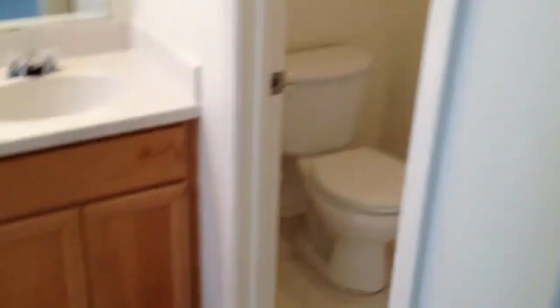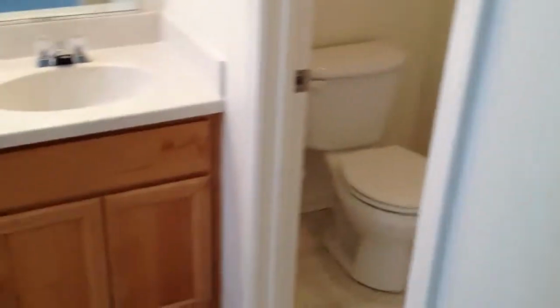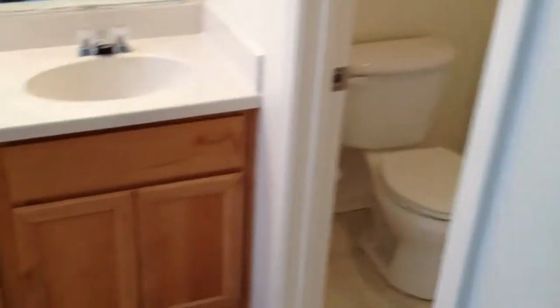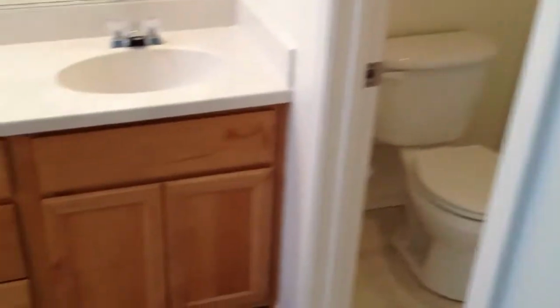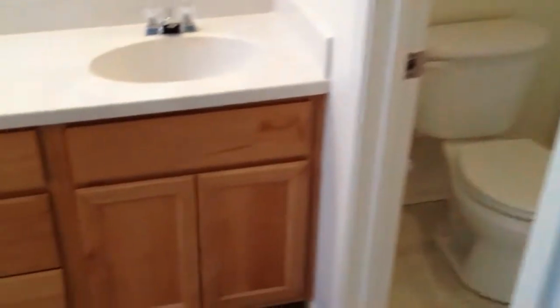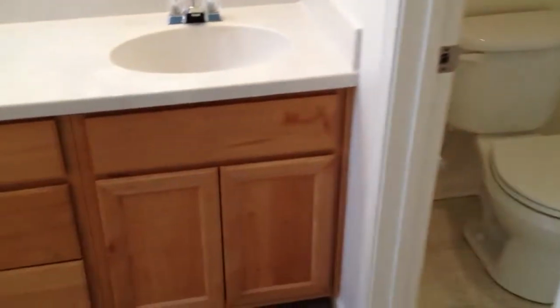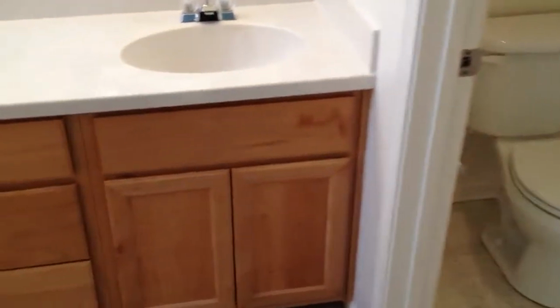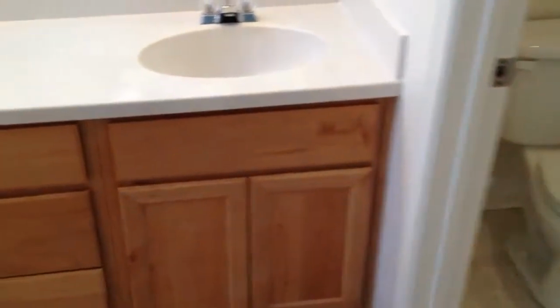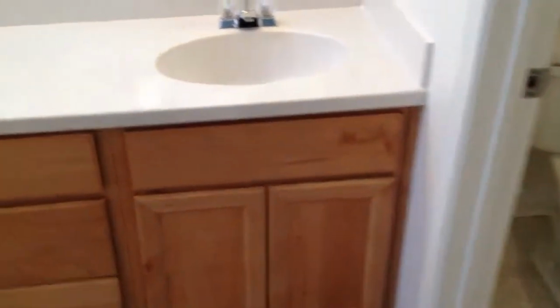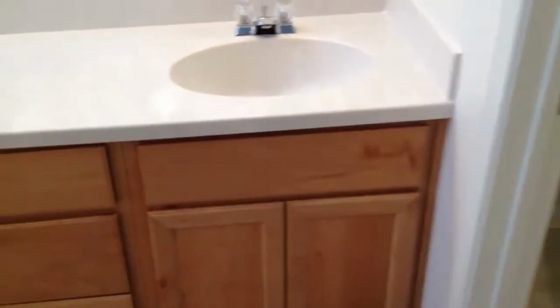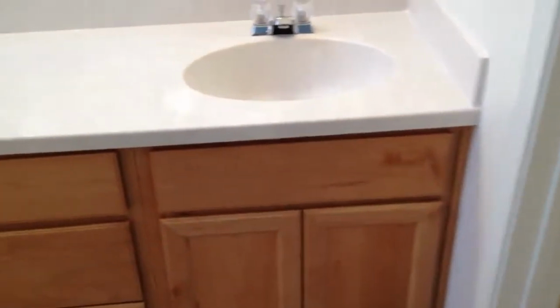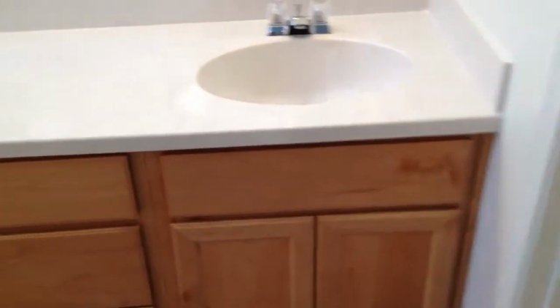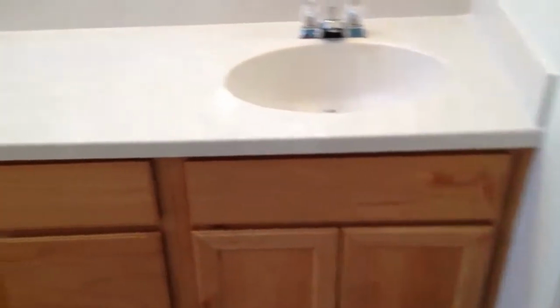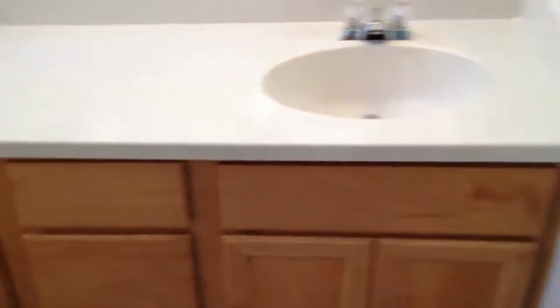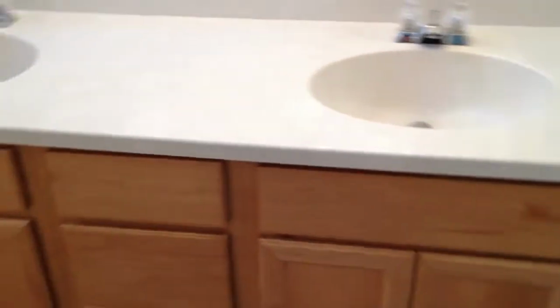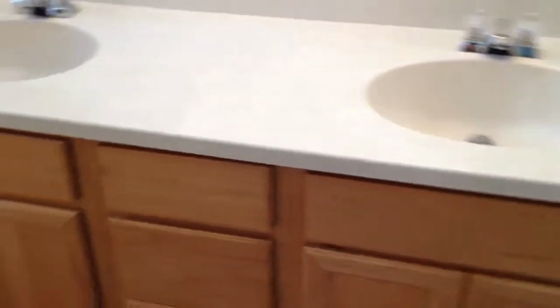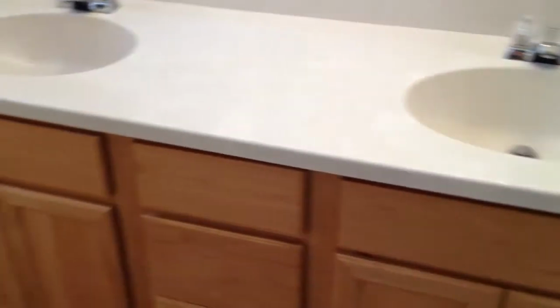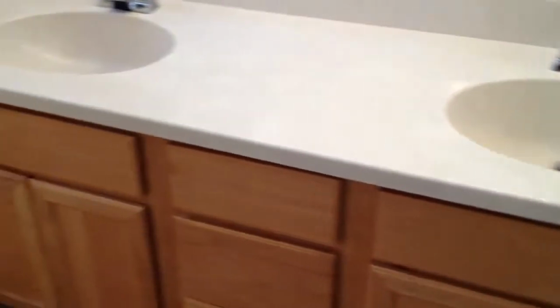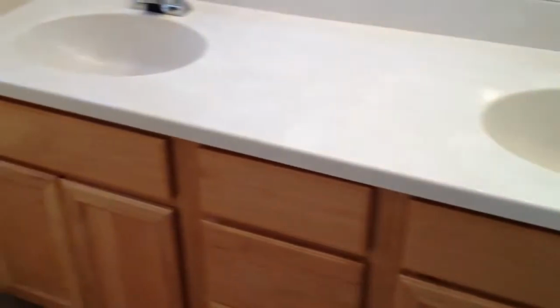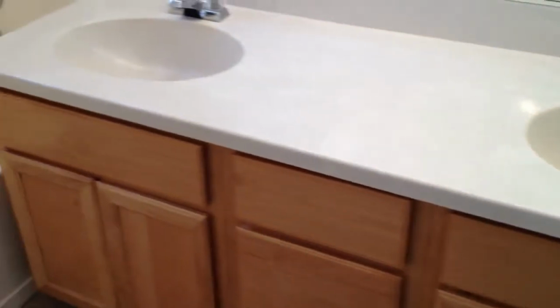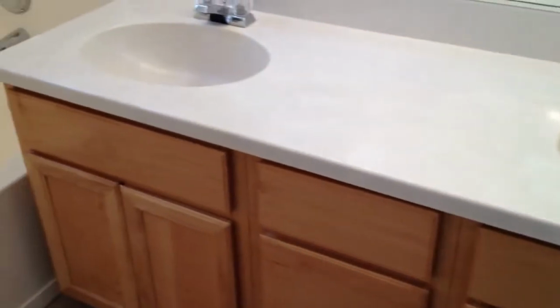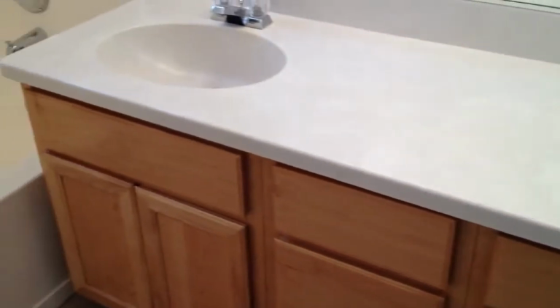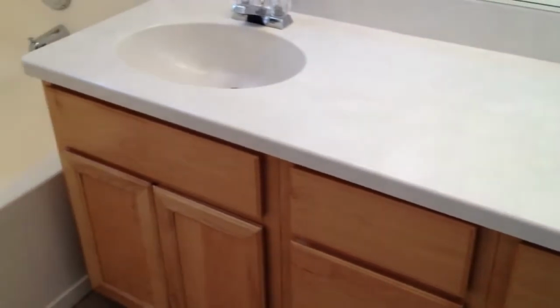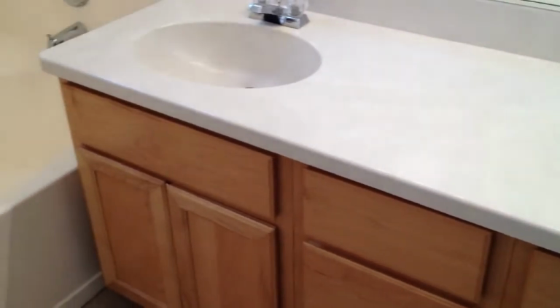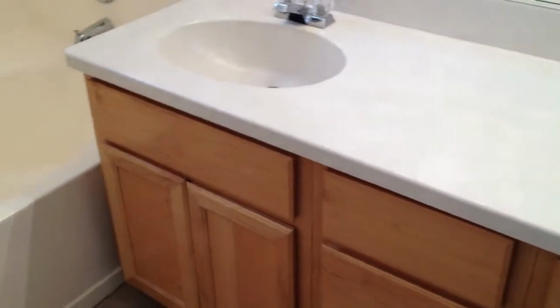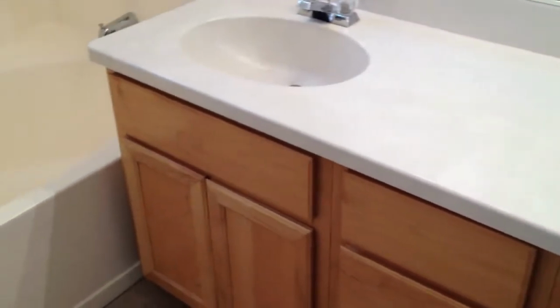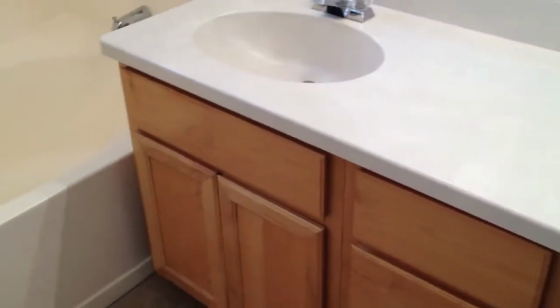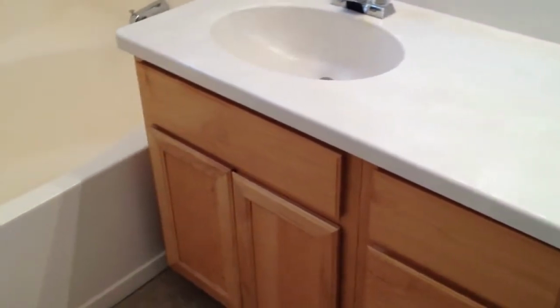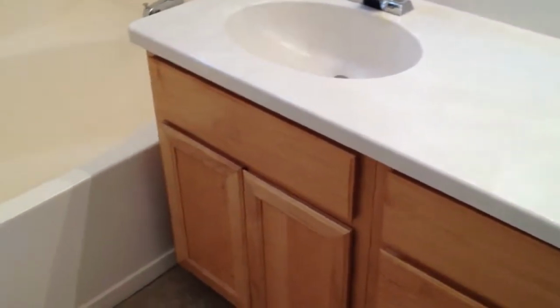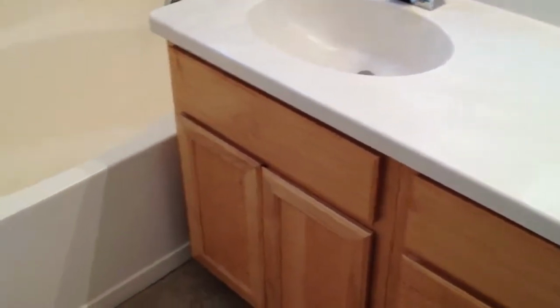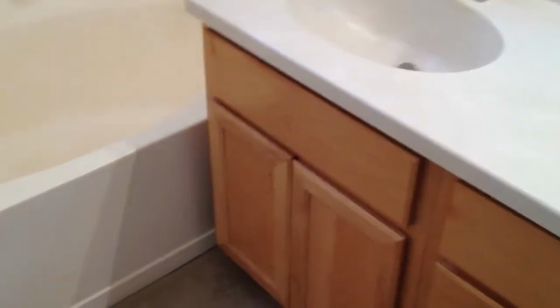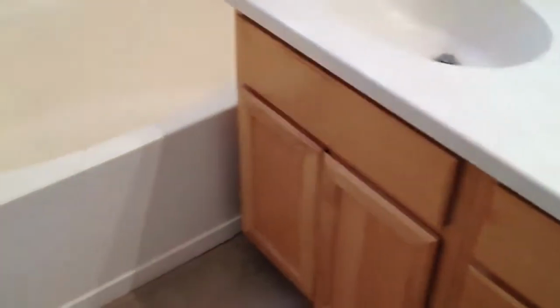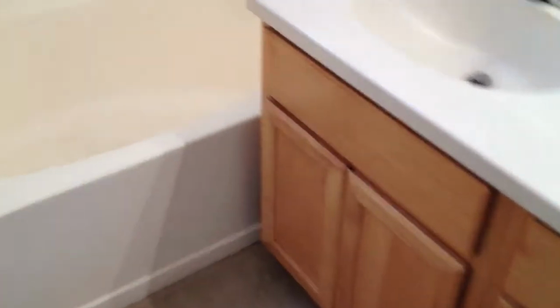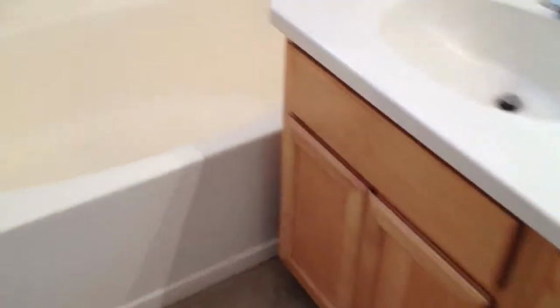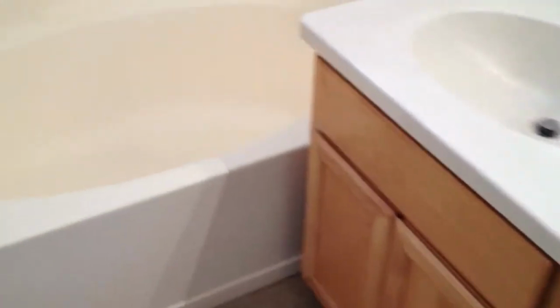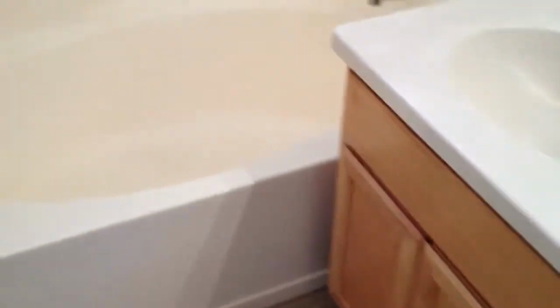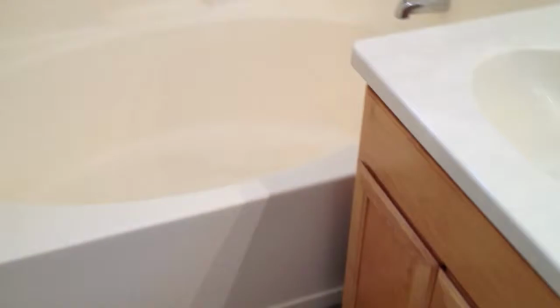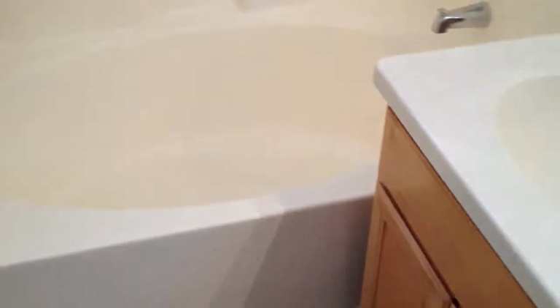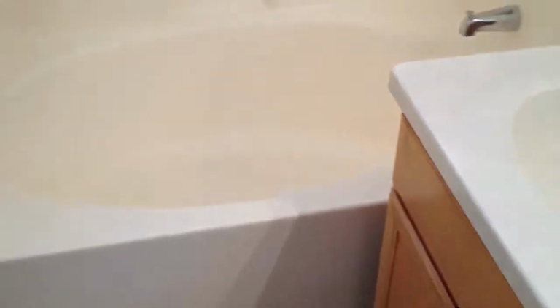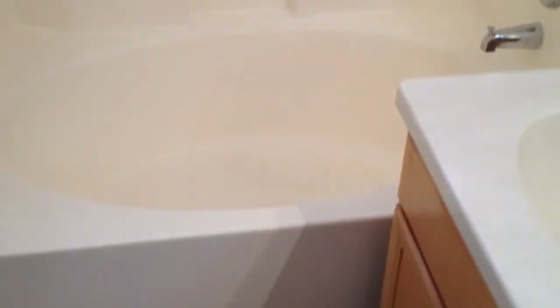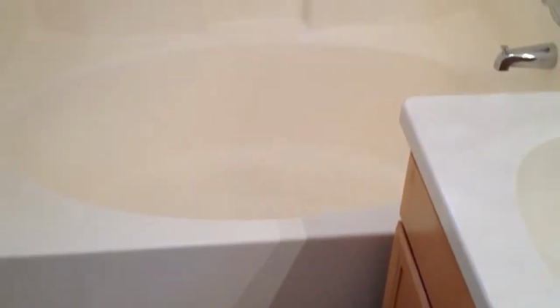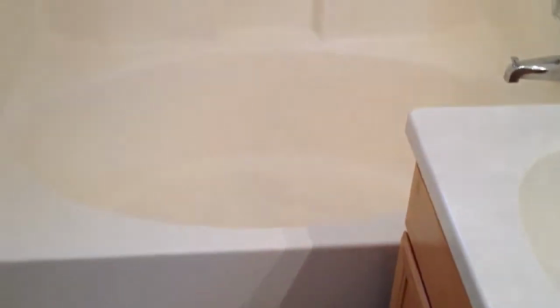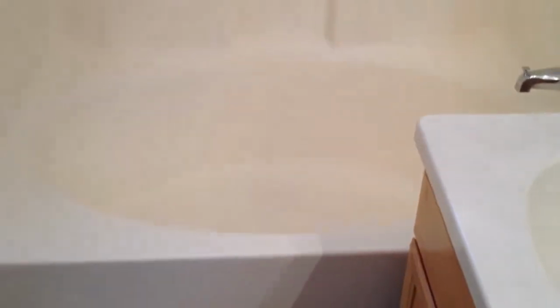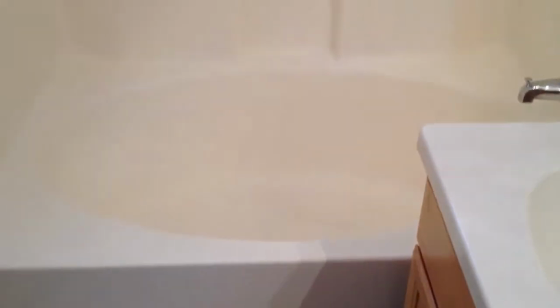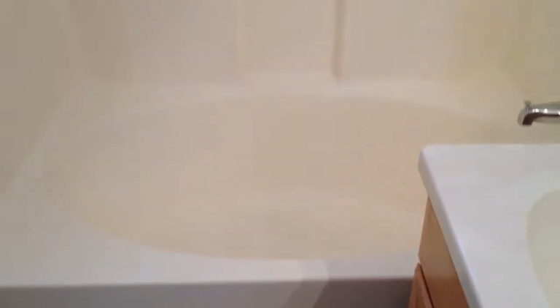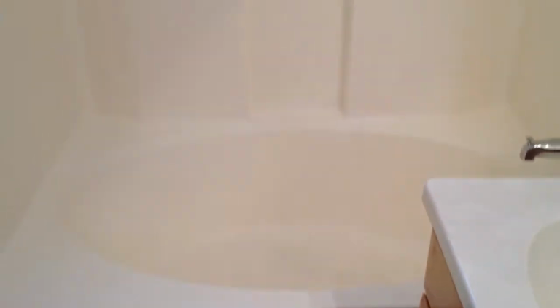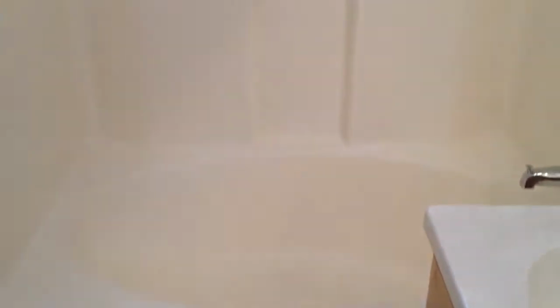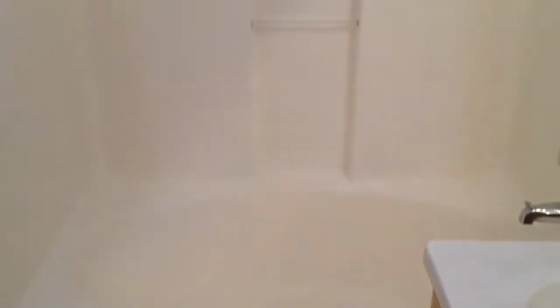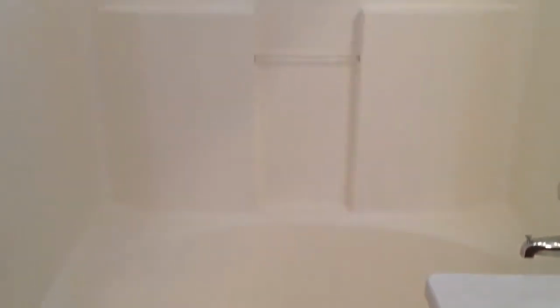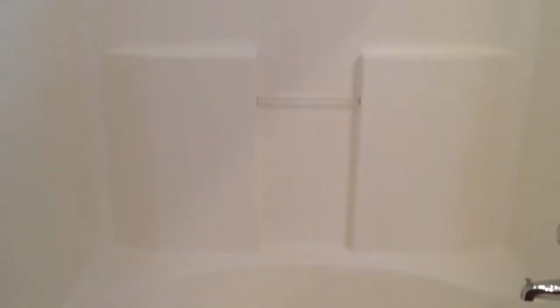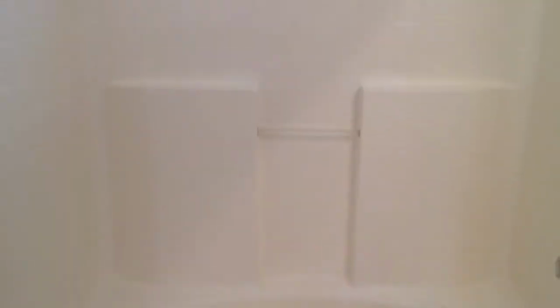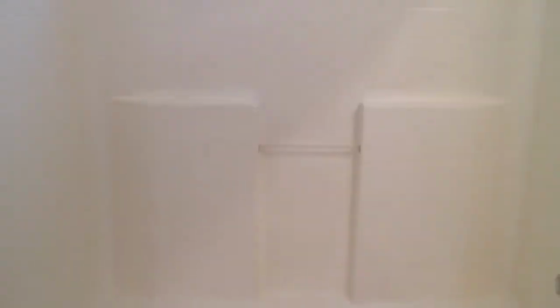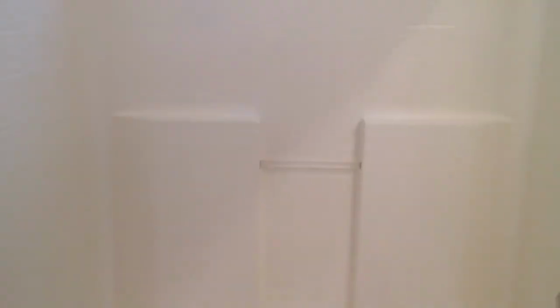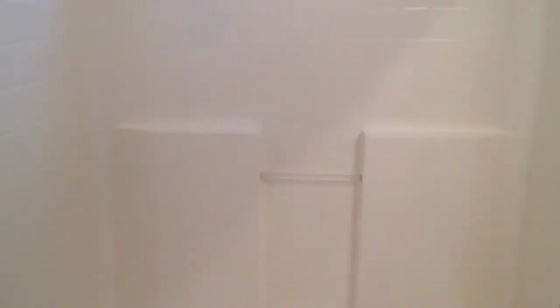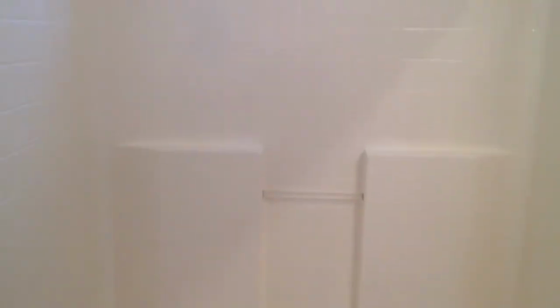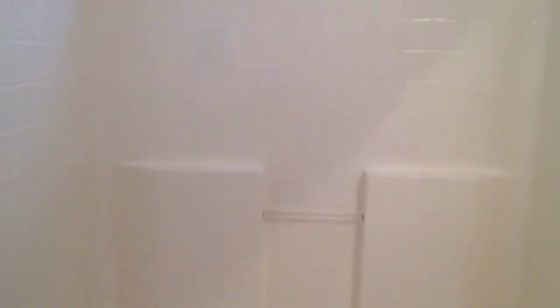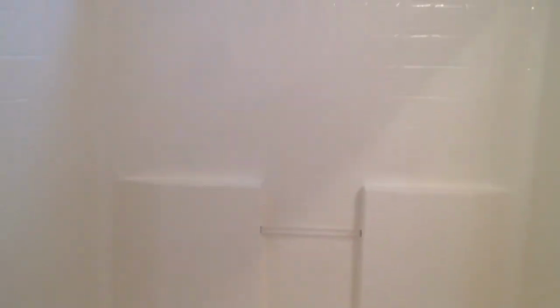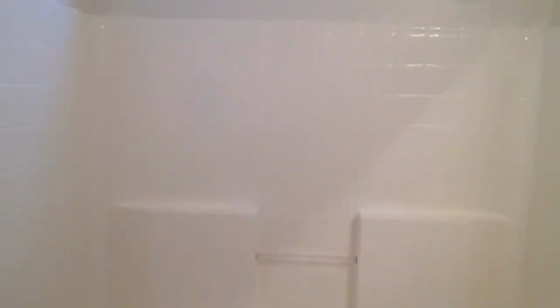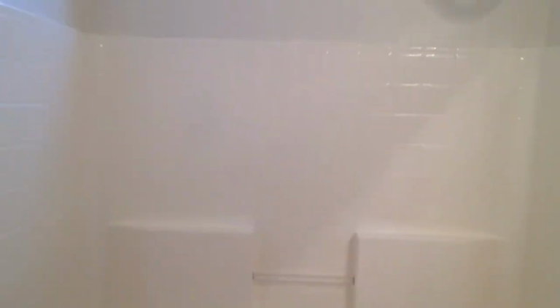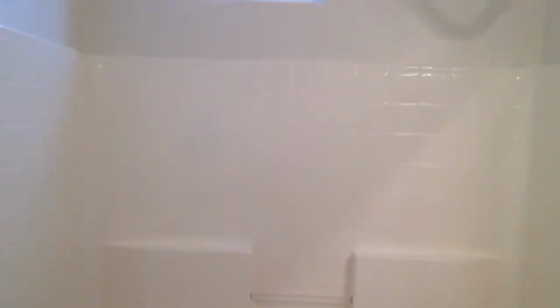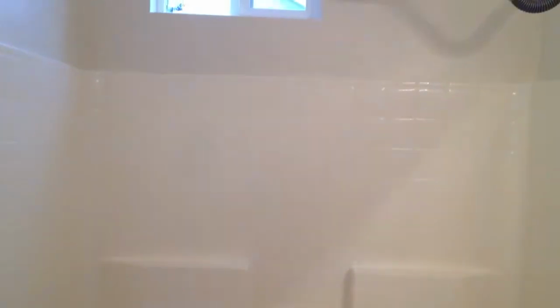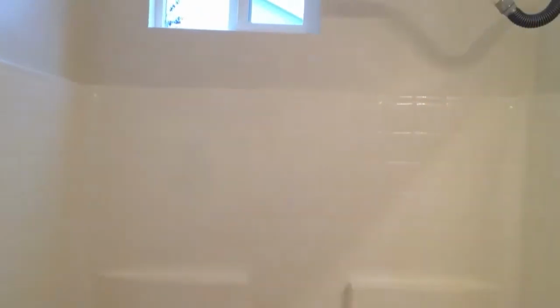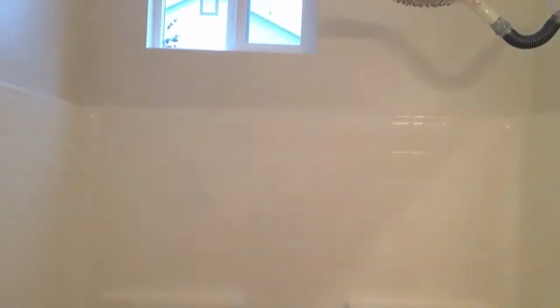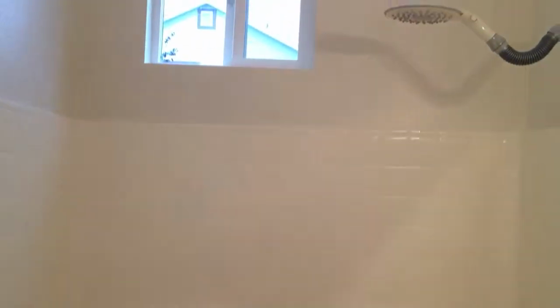On into the master bath, you've got dual sinks, a large tub, and shower.